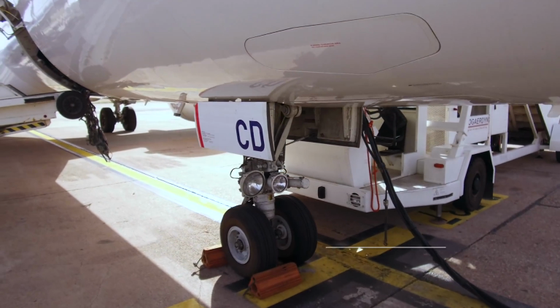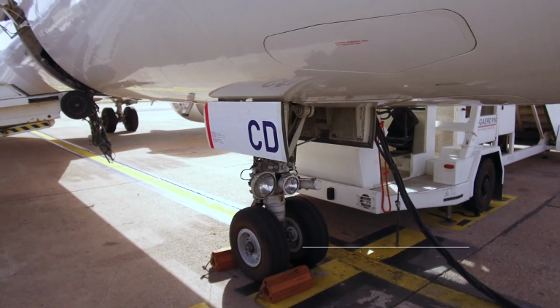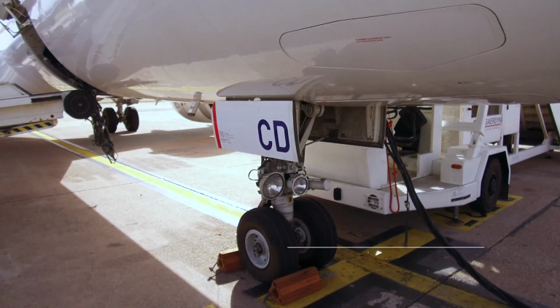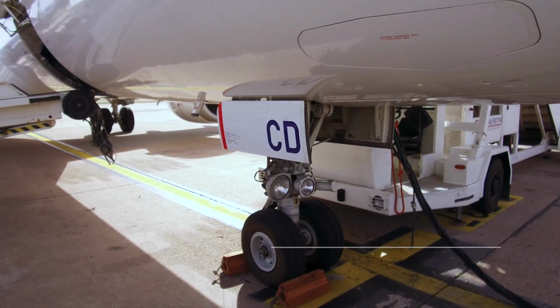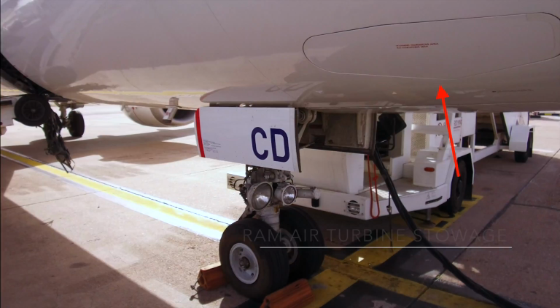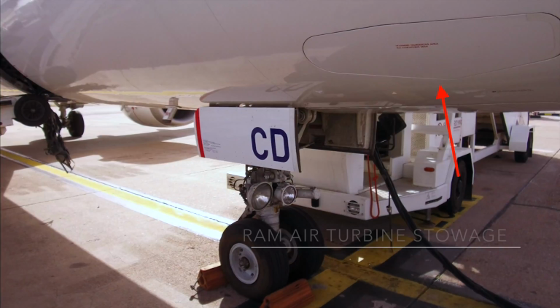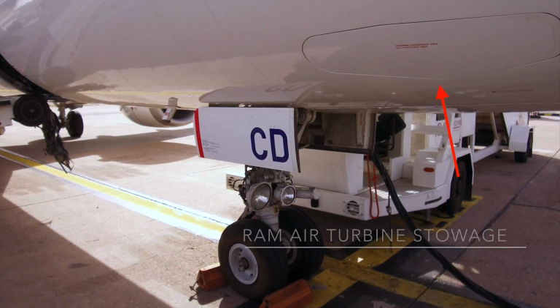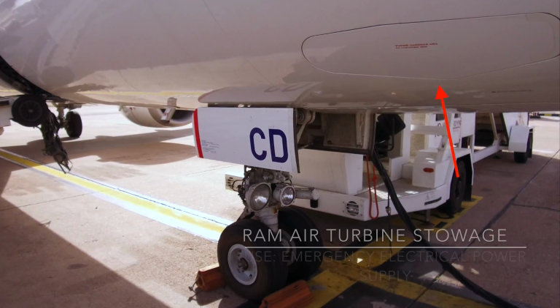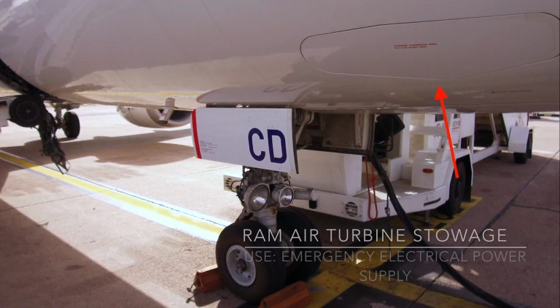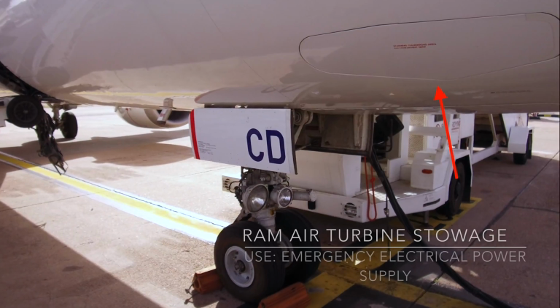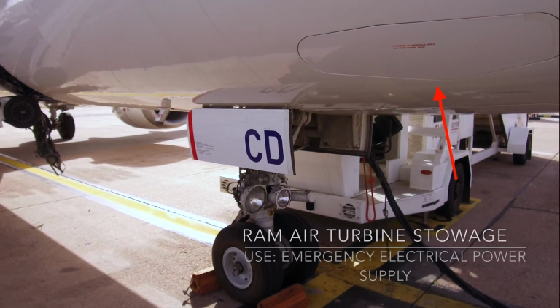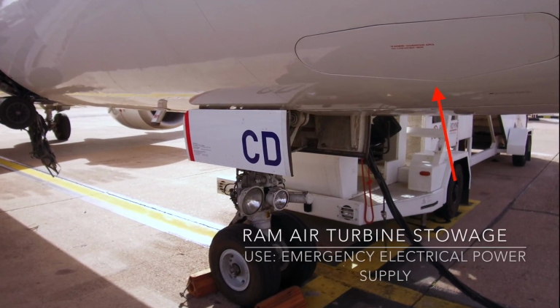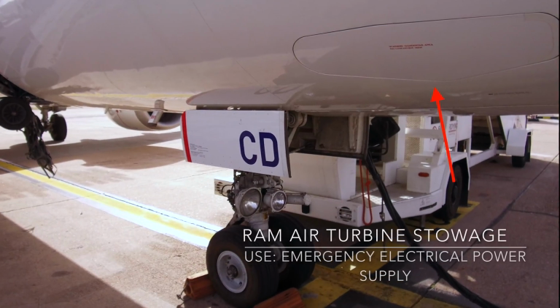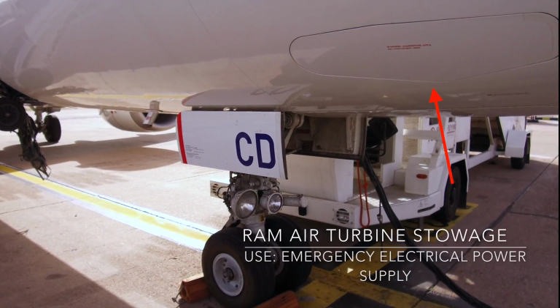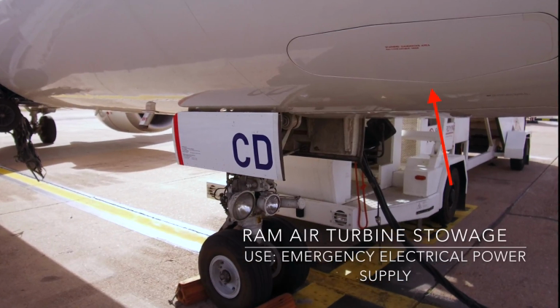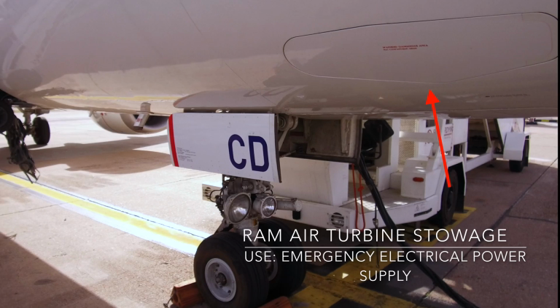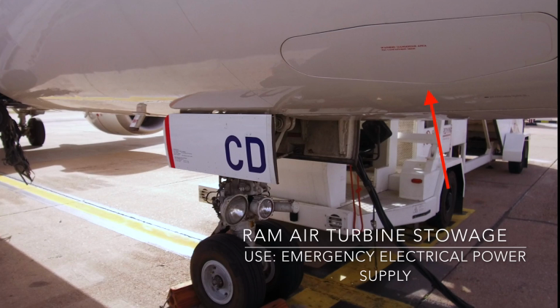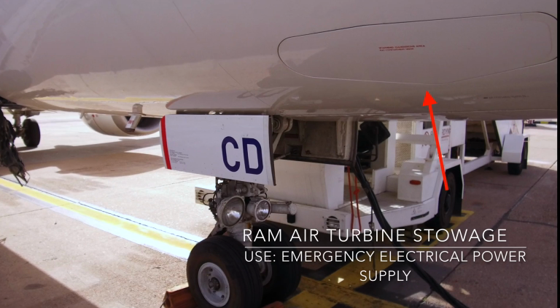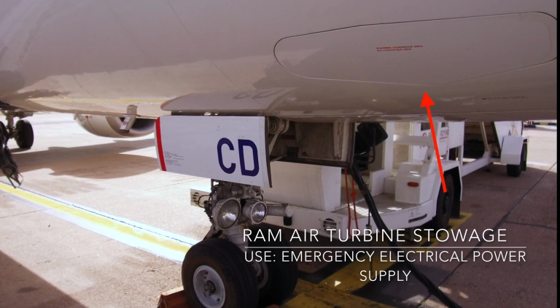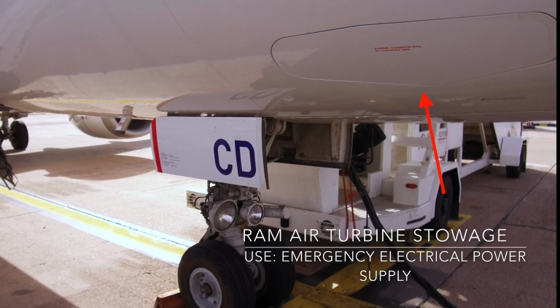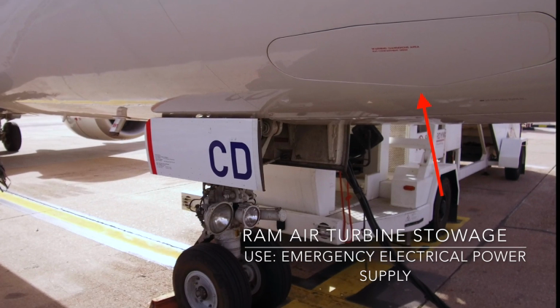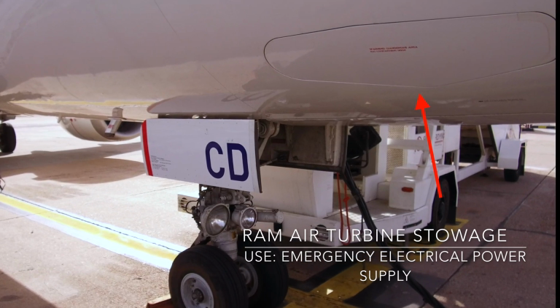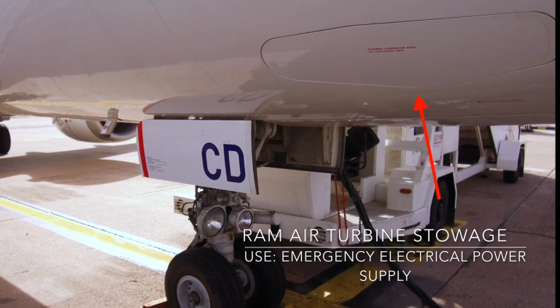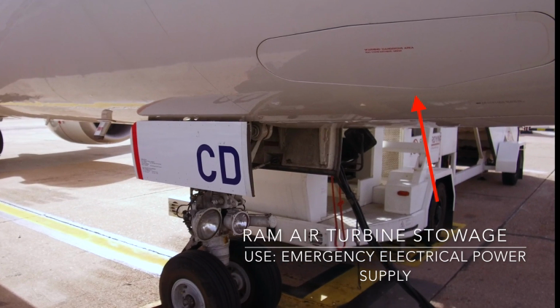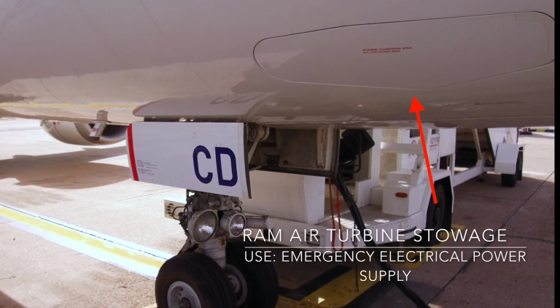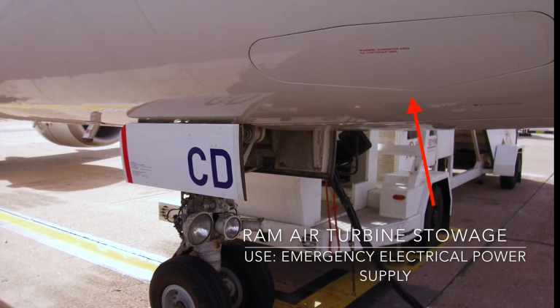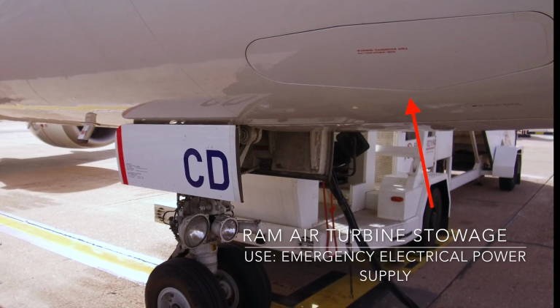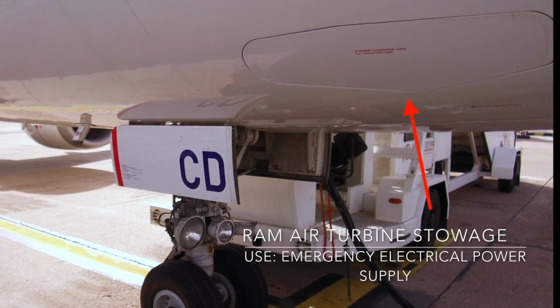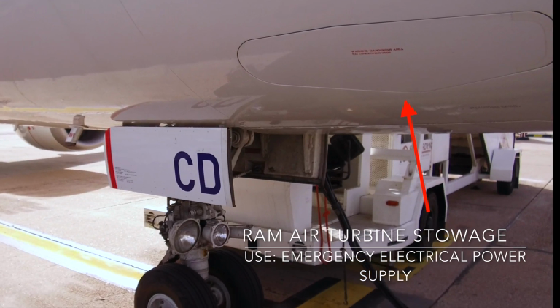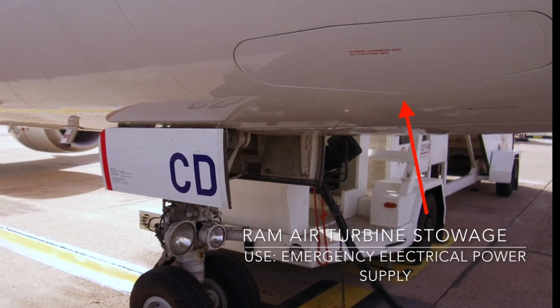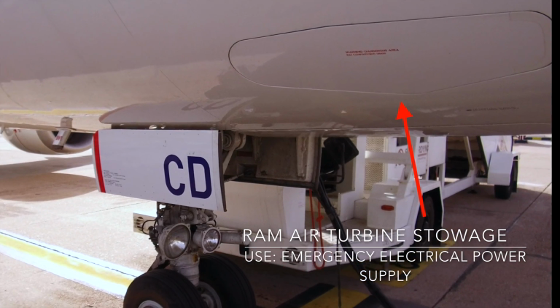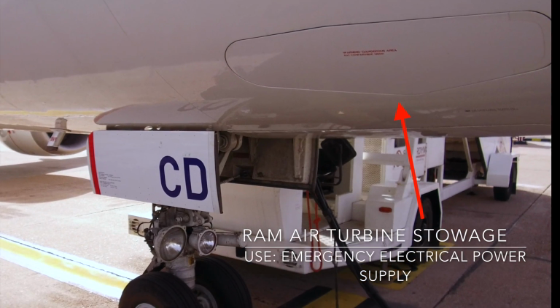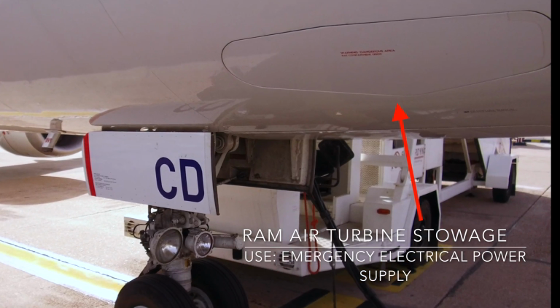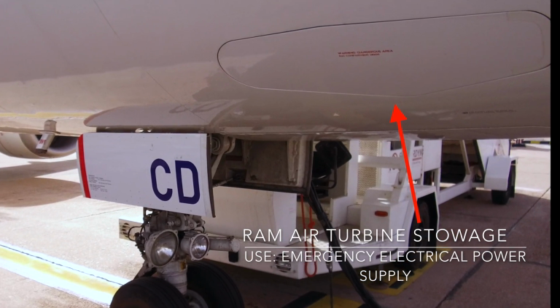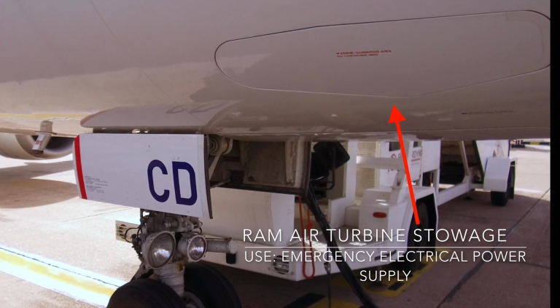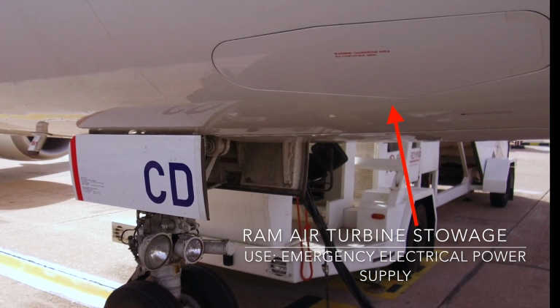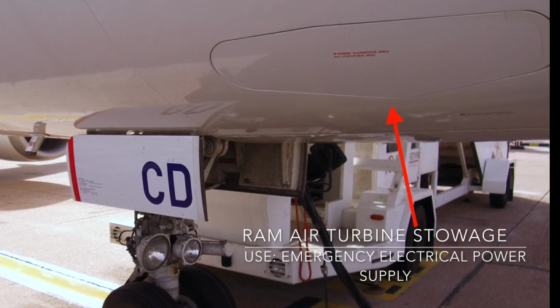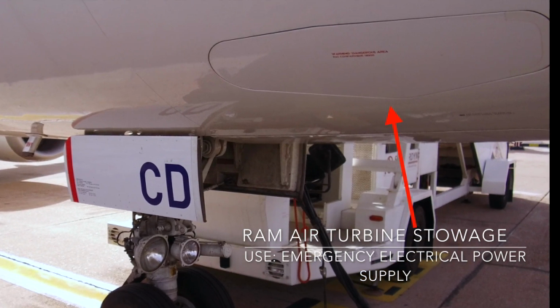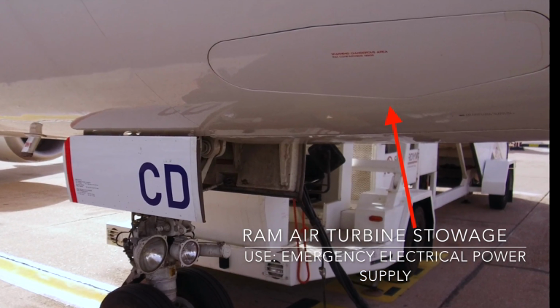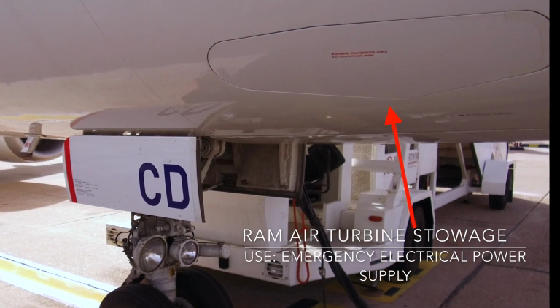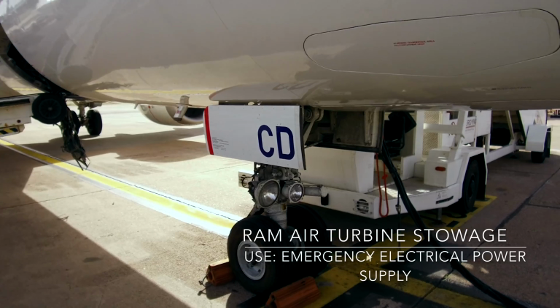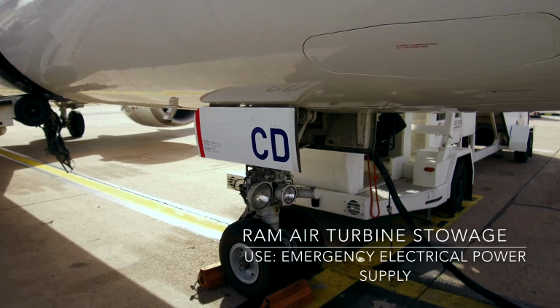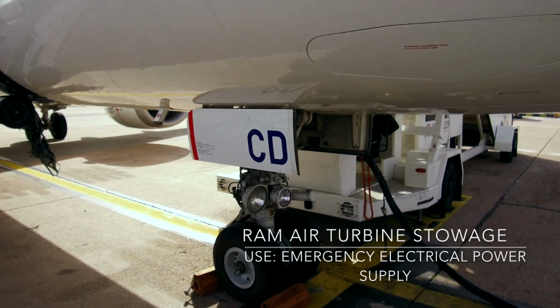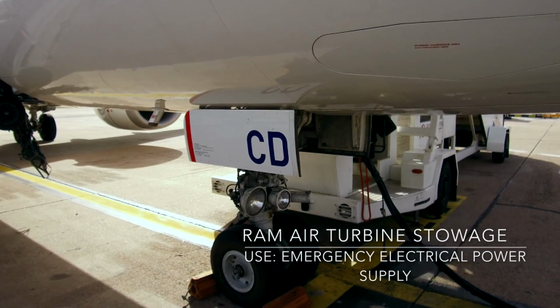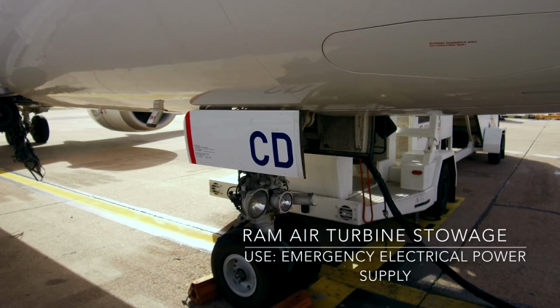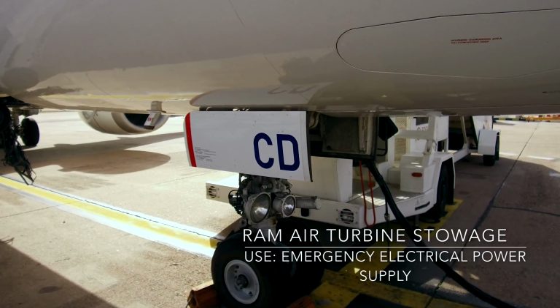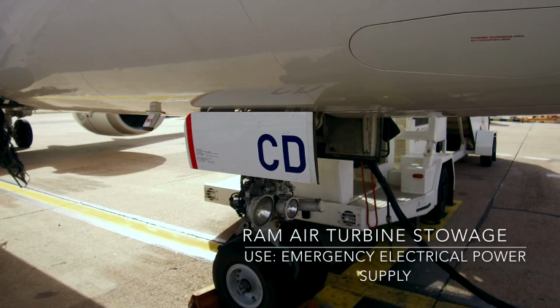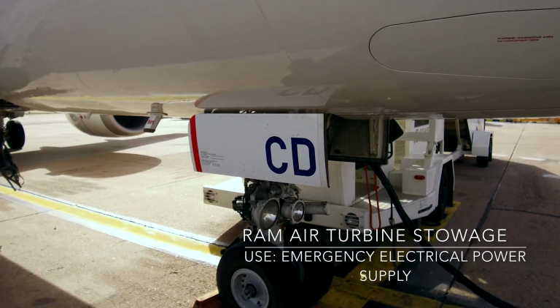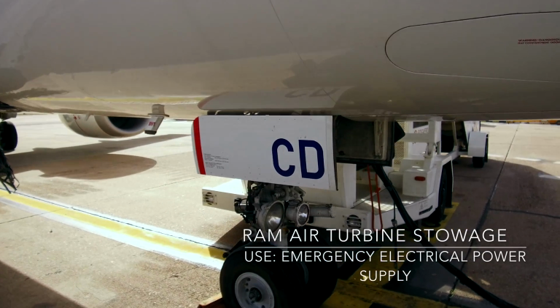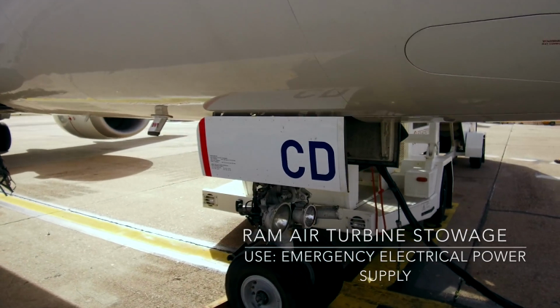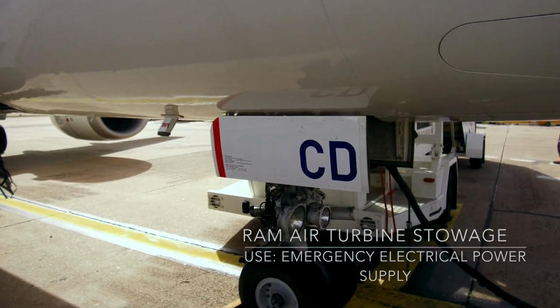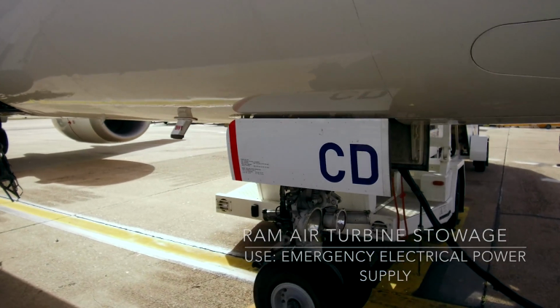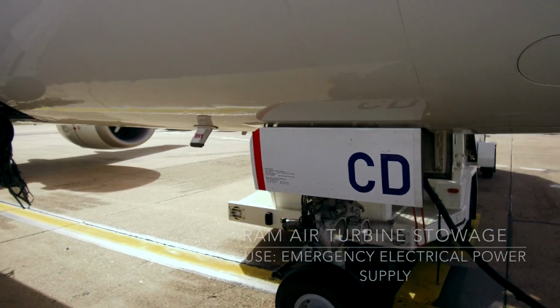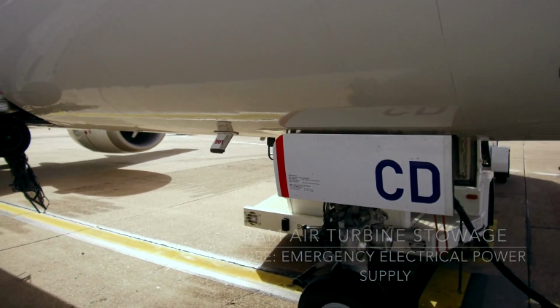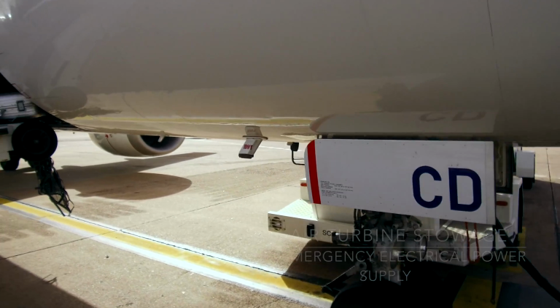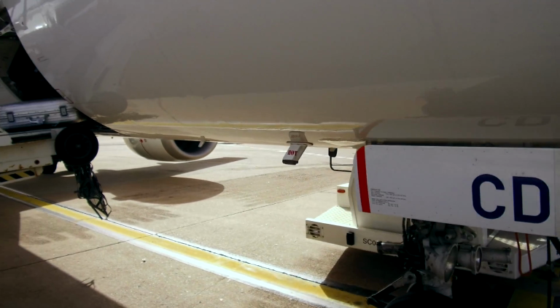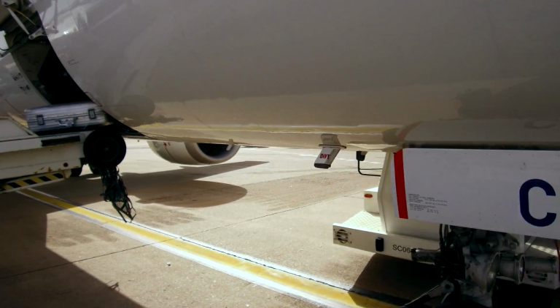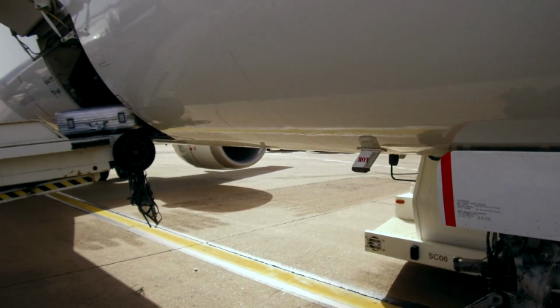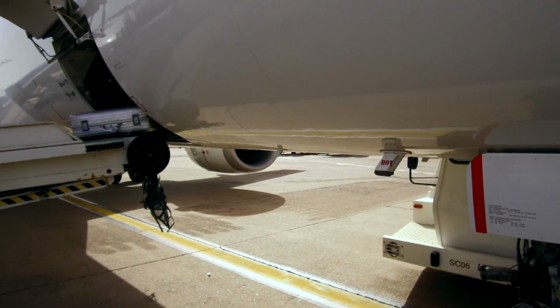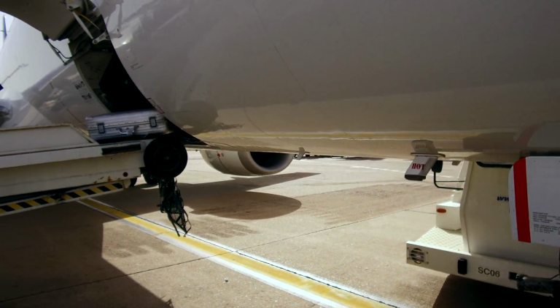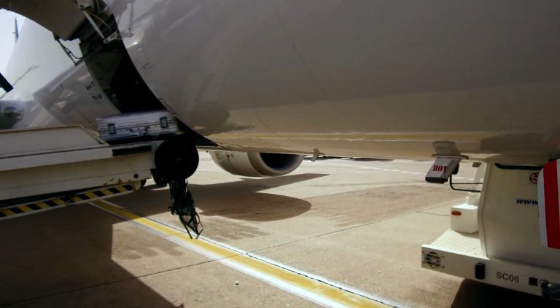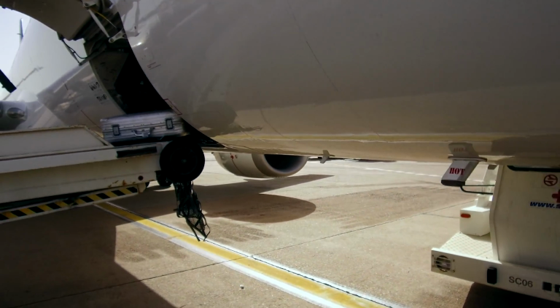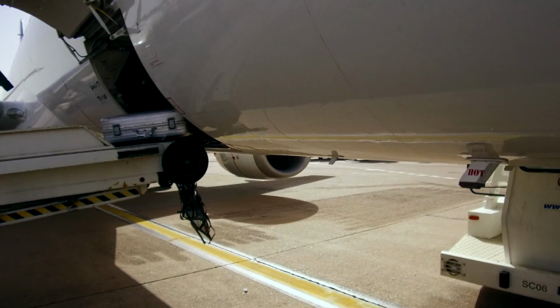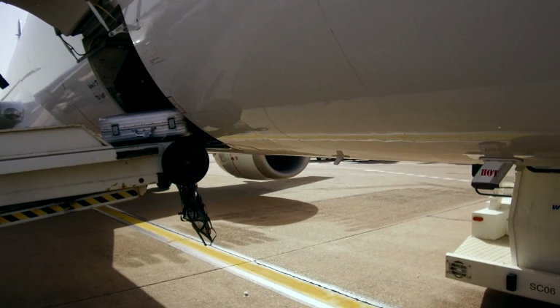While walking towards the wing, have a closer look that the ram air turbine is safely stowed and check if all air inlets are free.